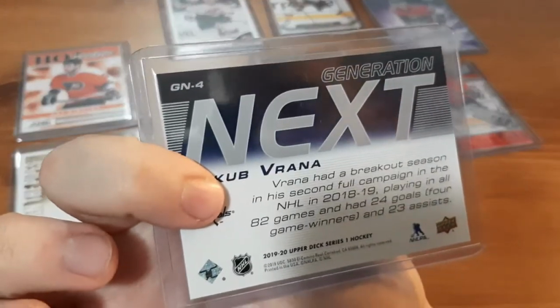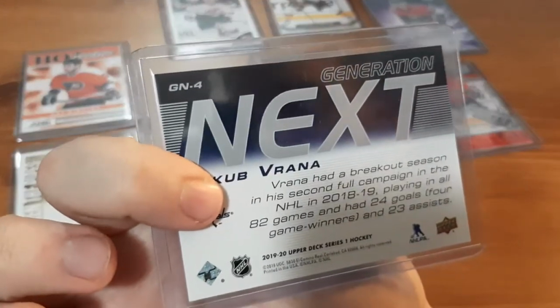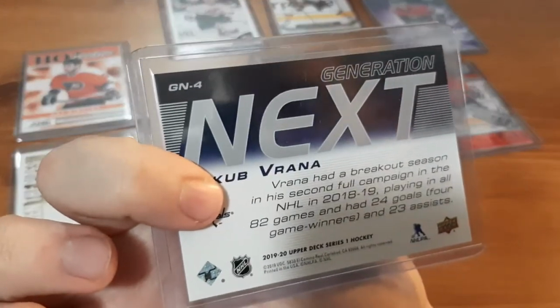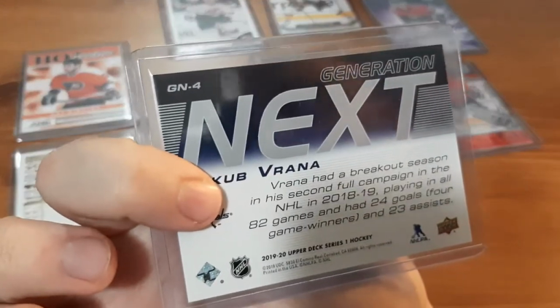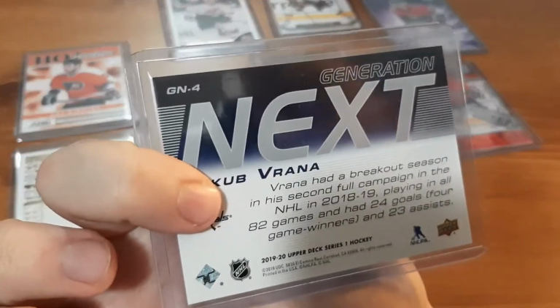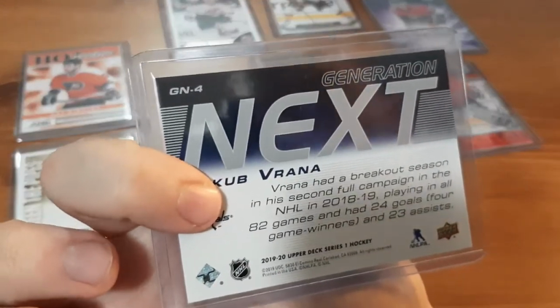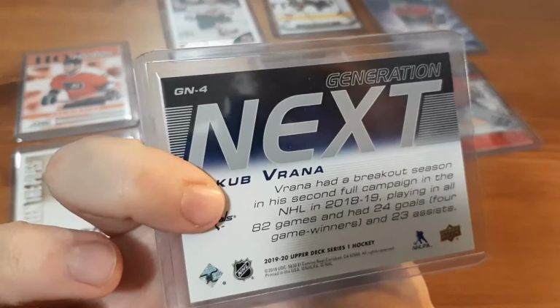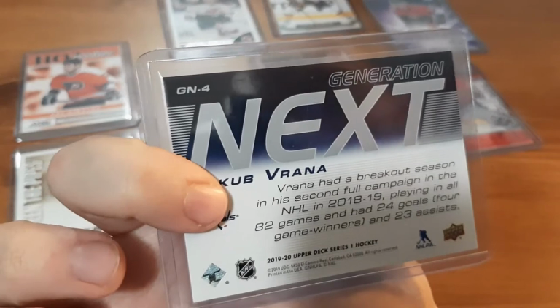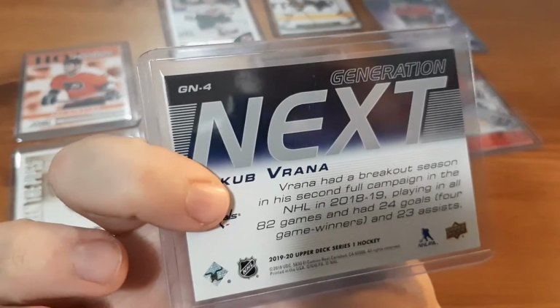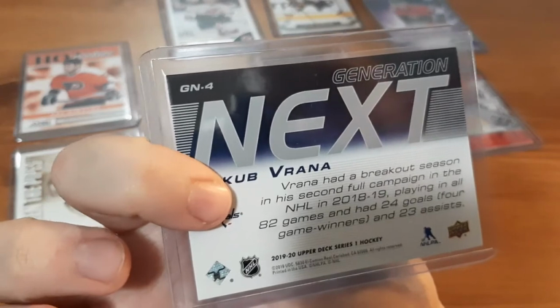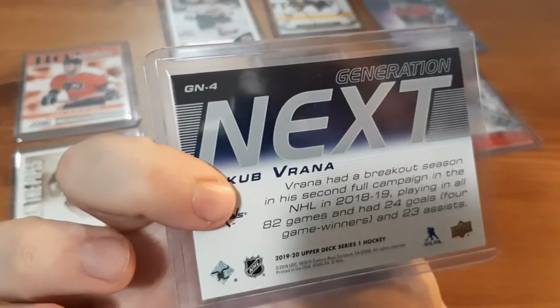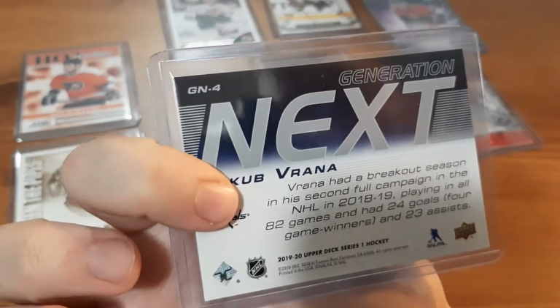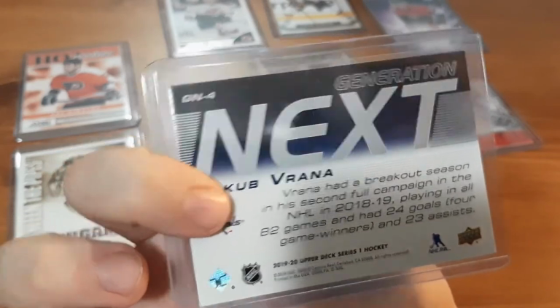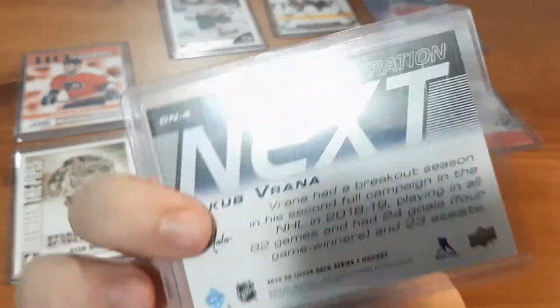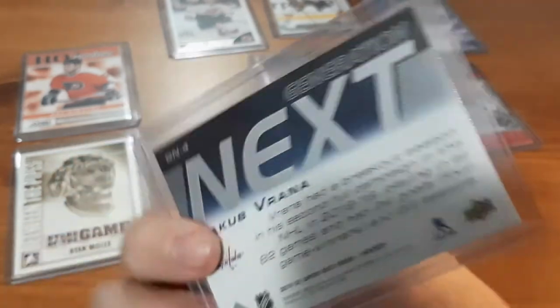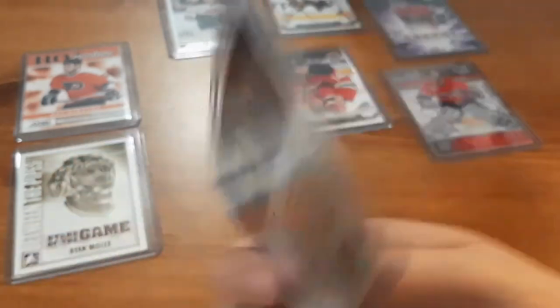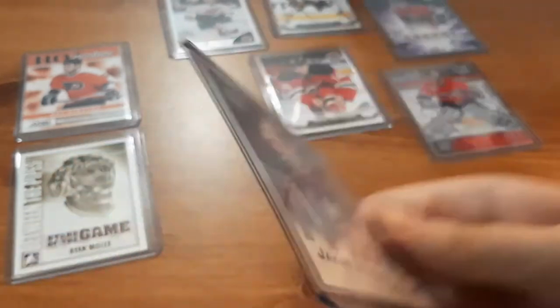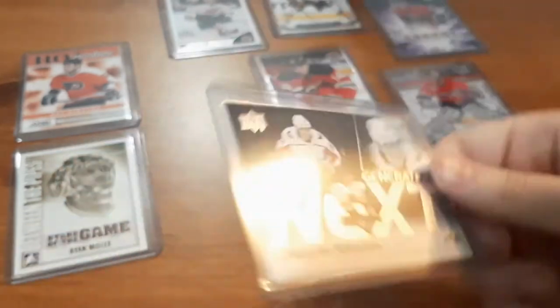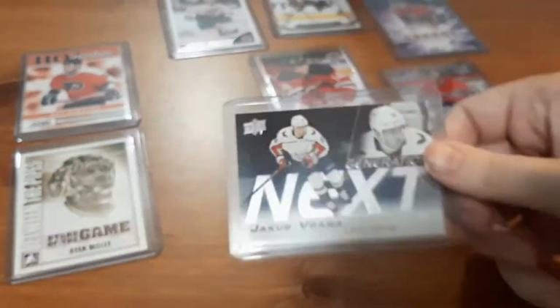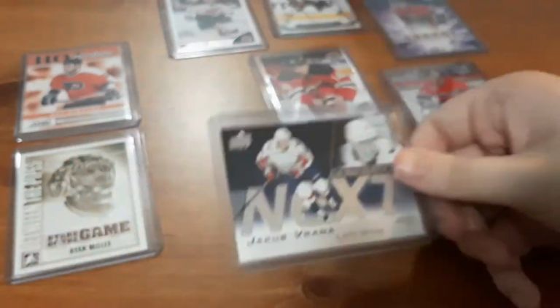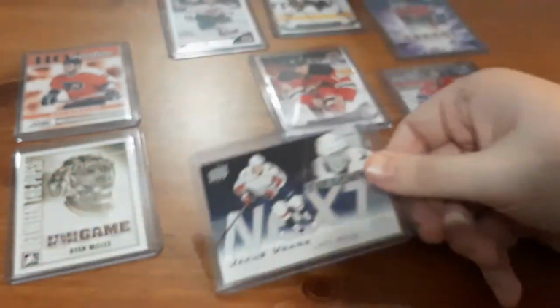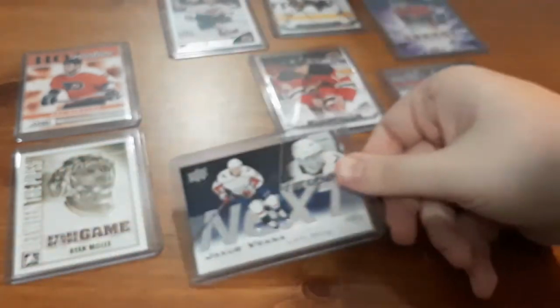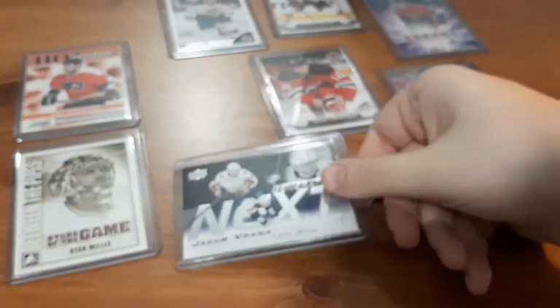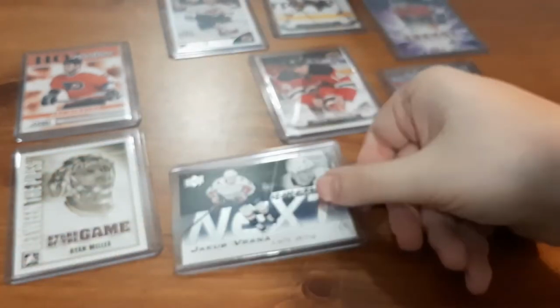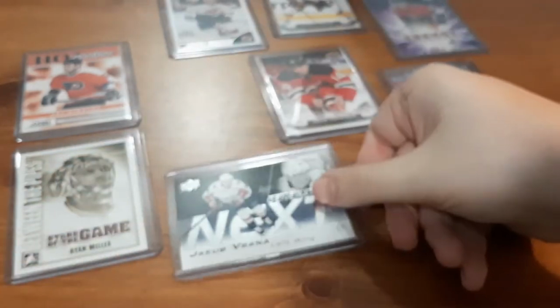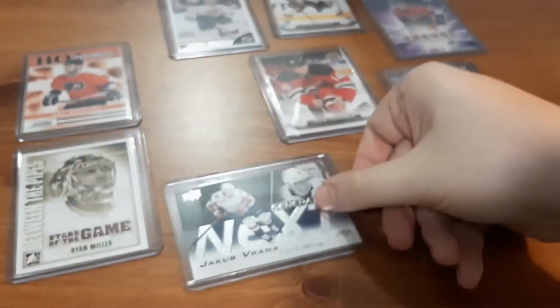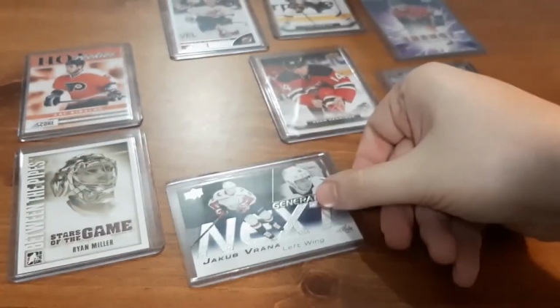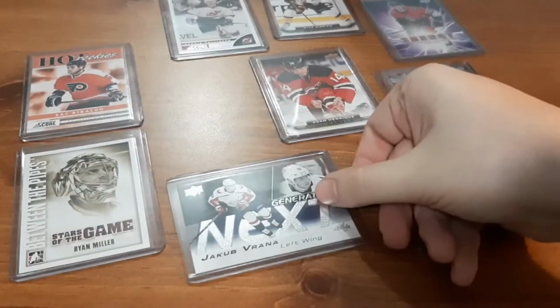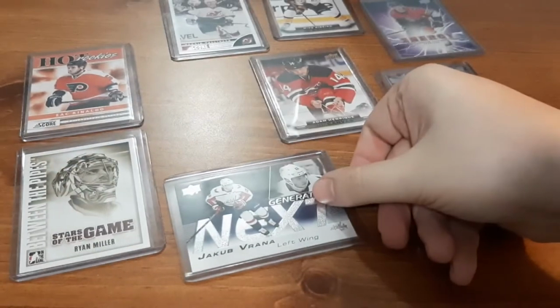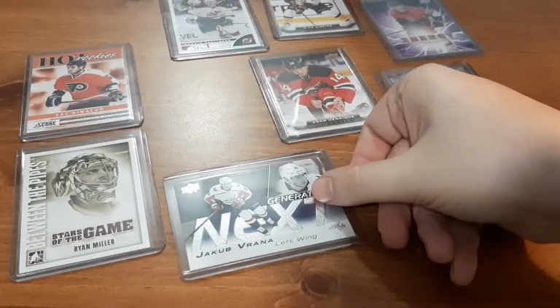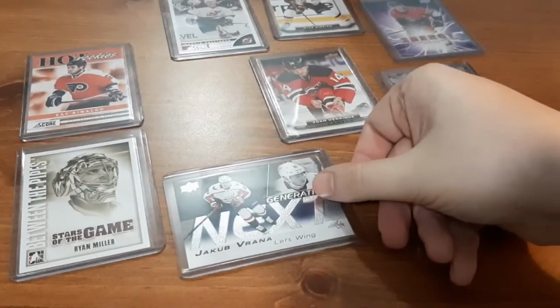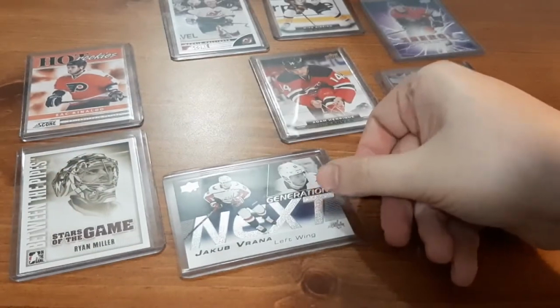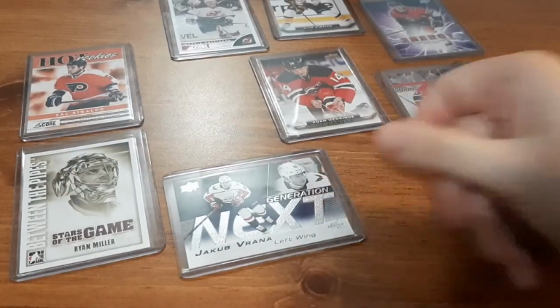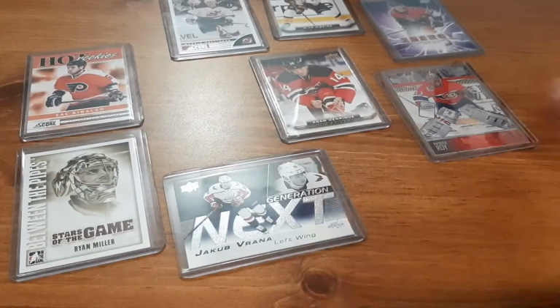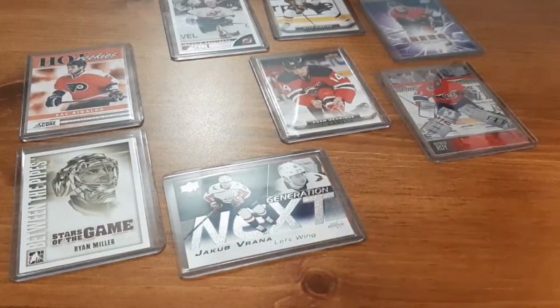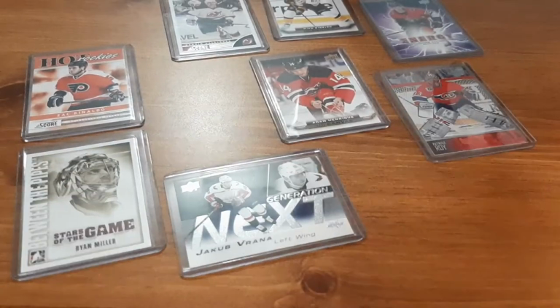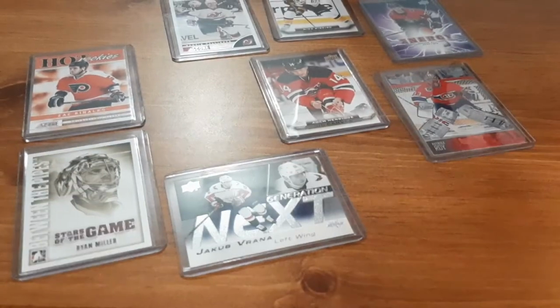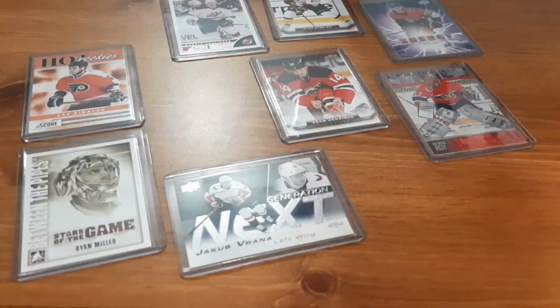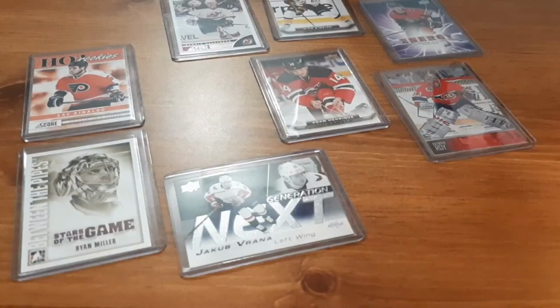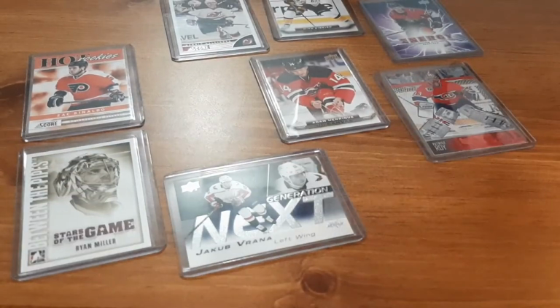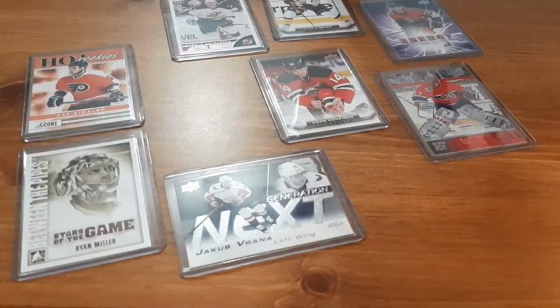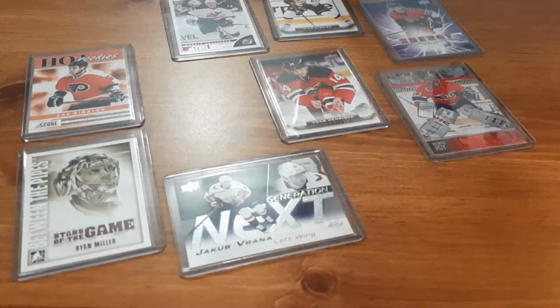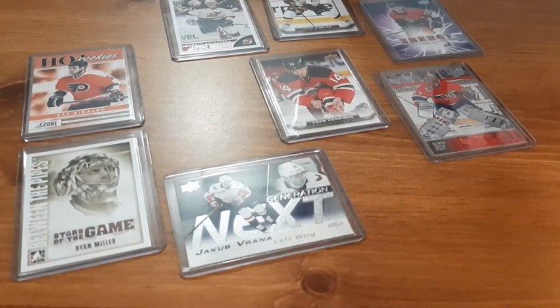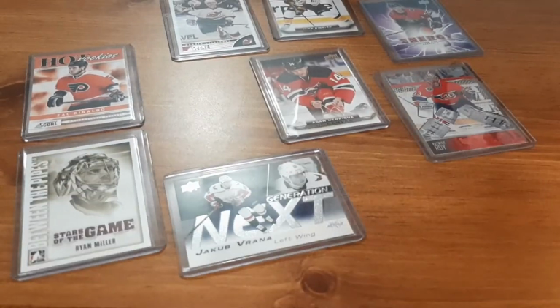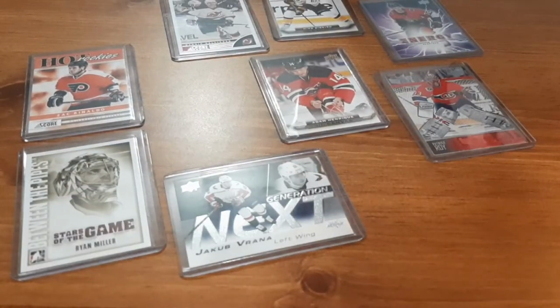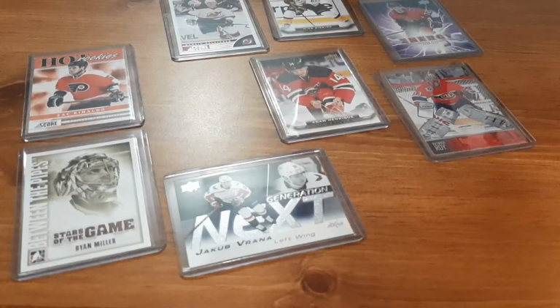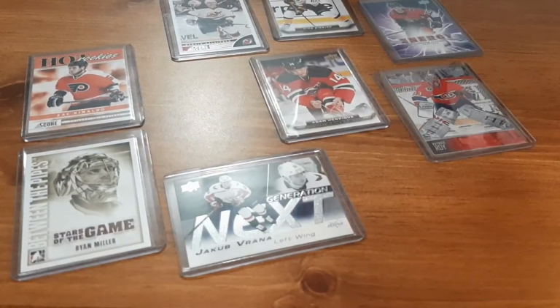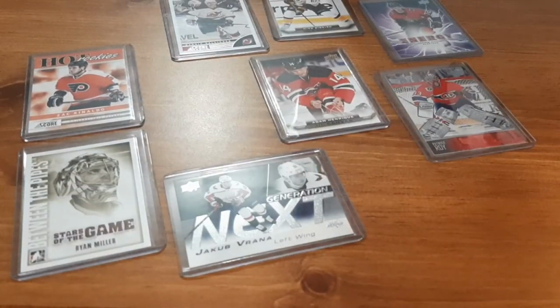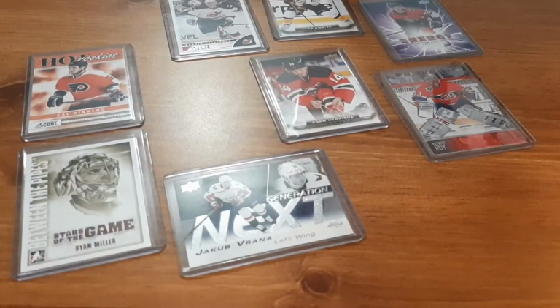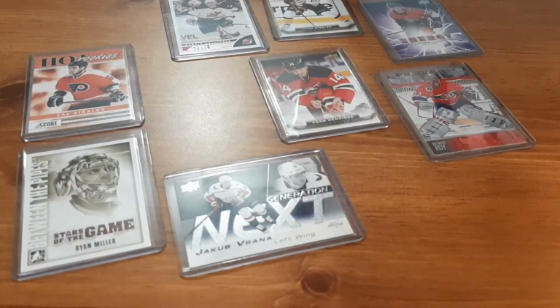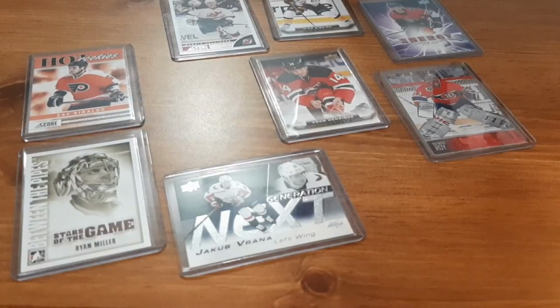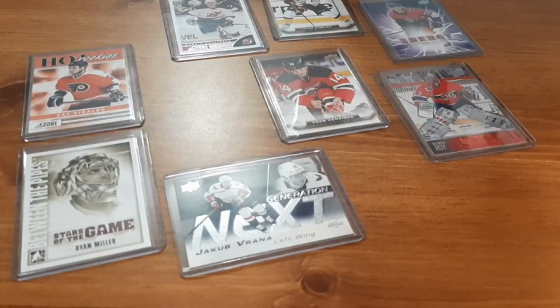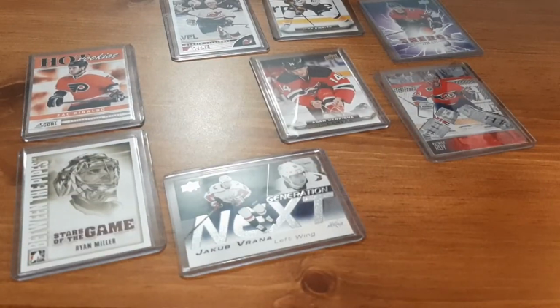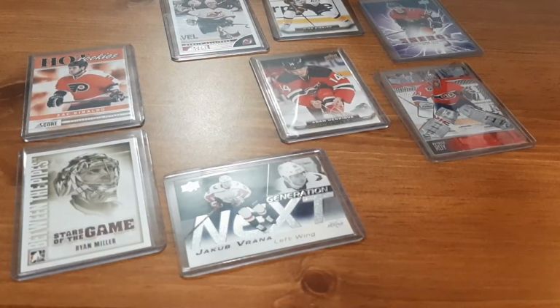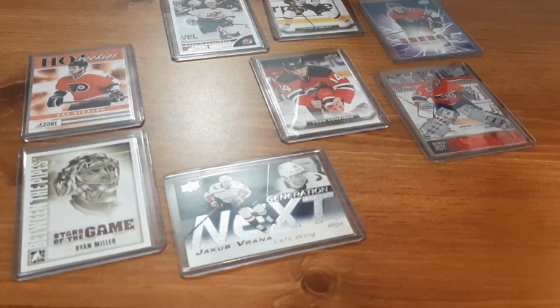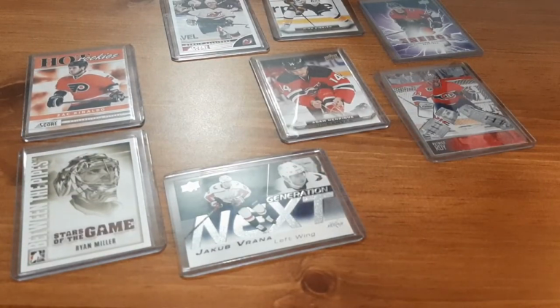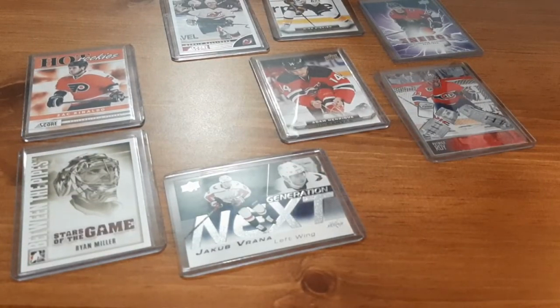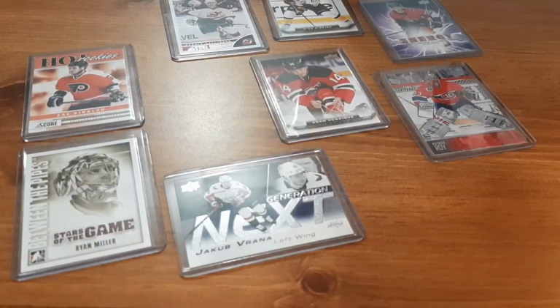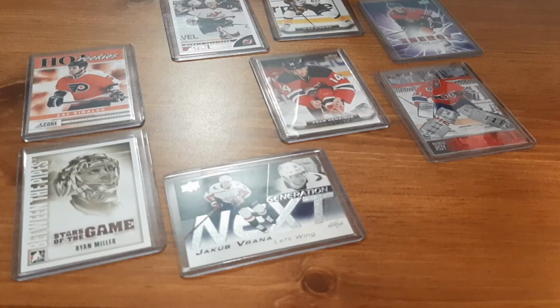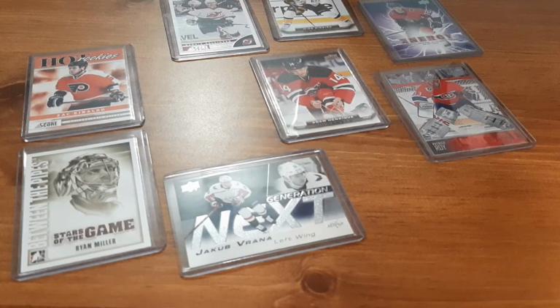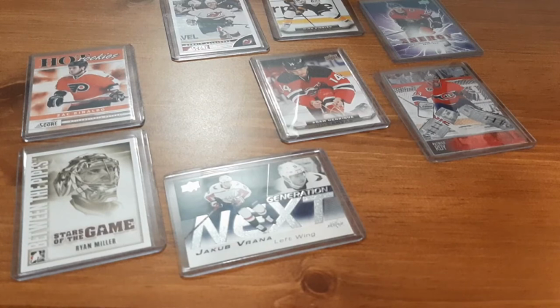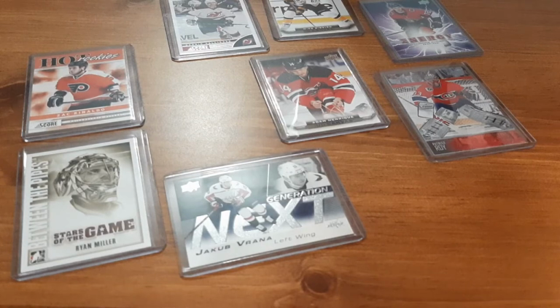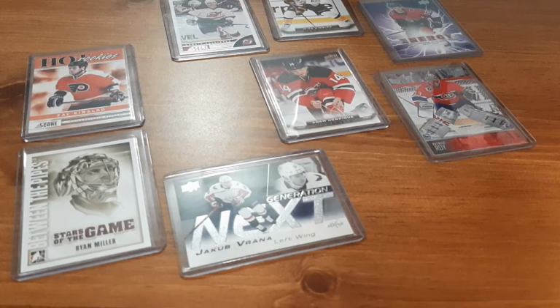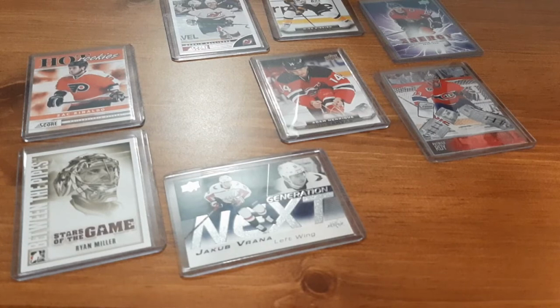Next is a Next Generation card for Jacob Vrana. I don't get too many of this player's cards, so that's probably why I butchered his name — but not too bad.